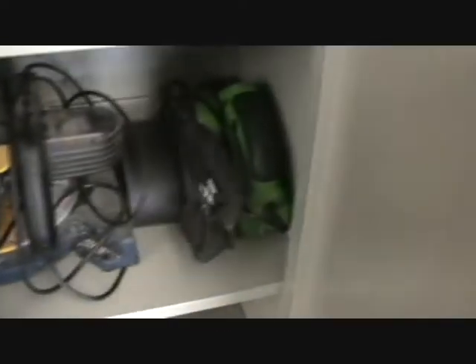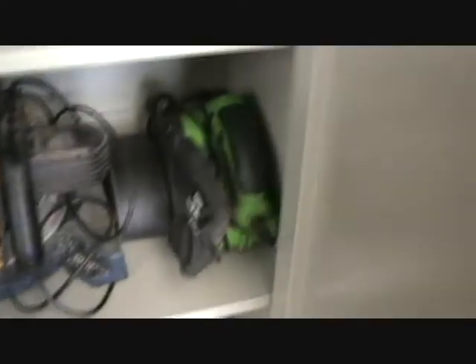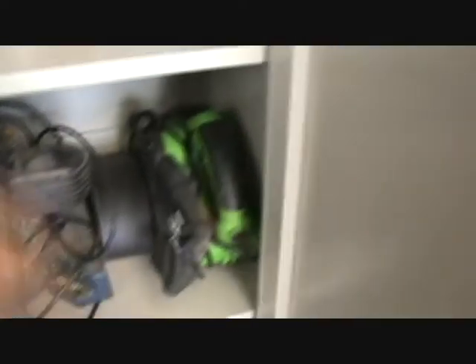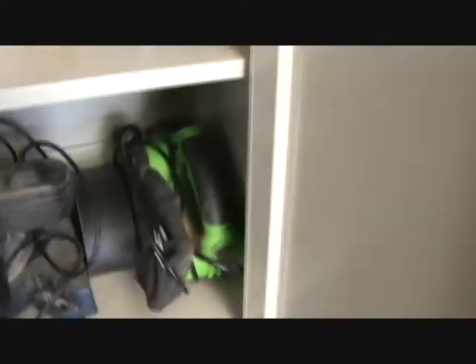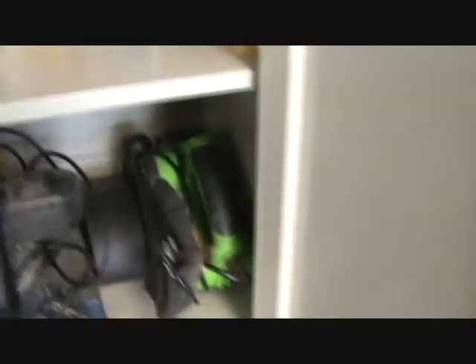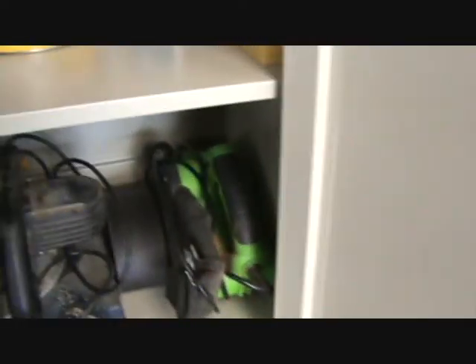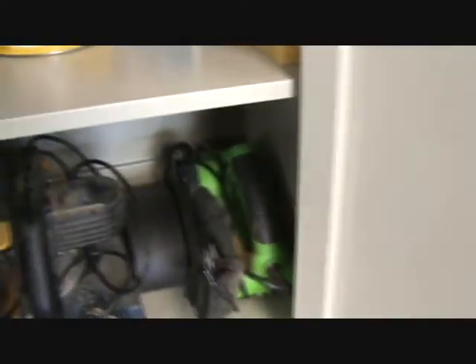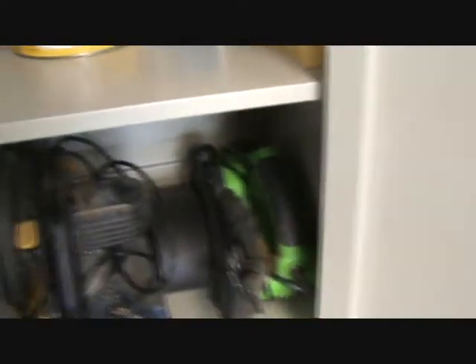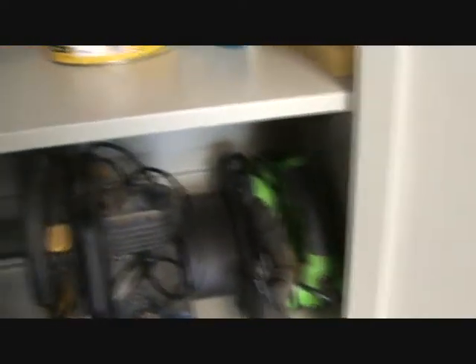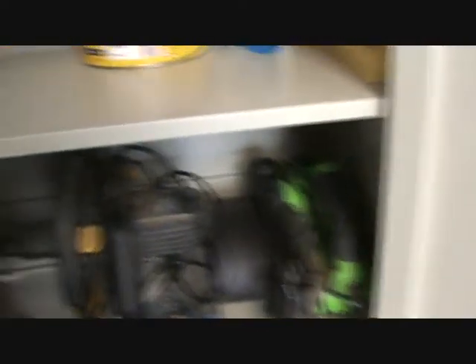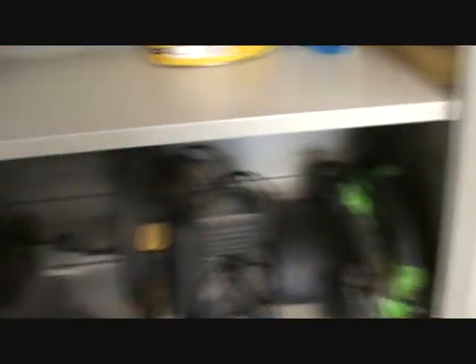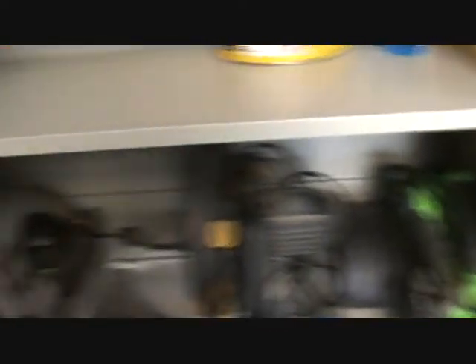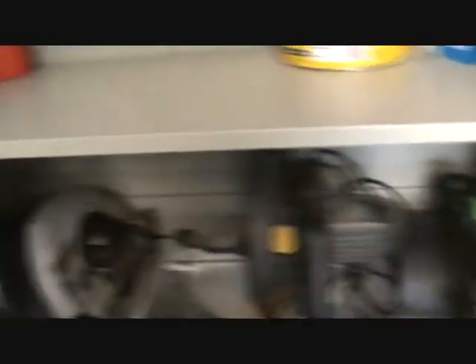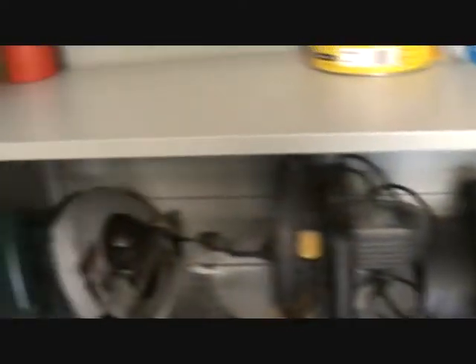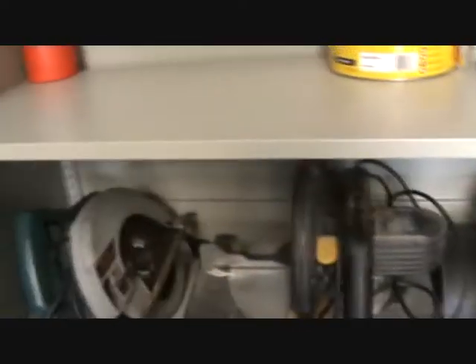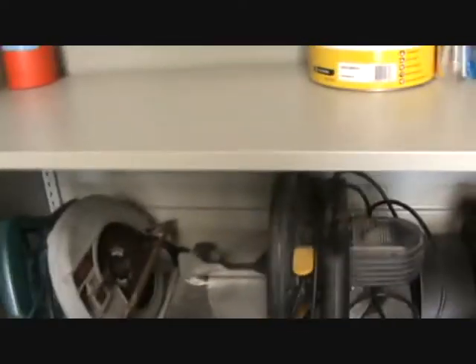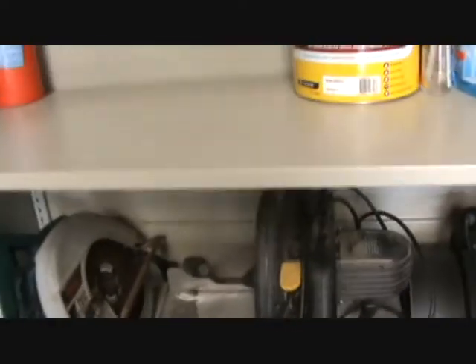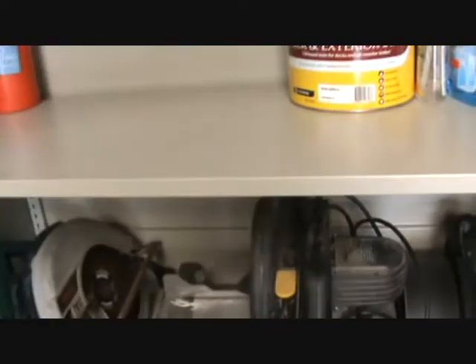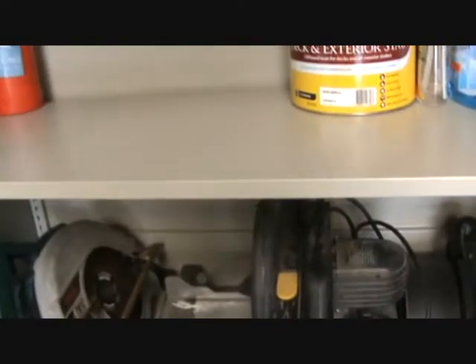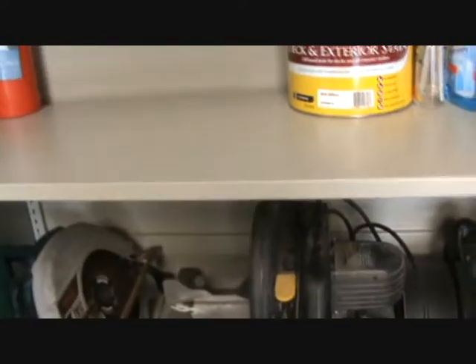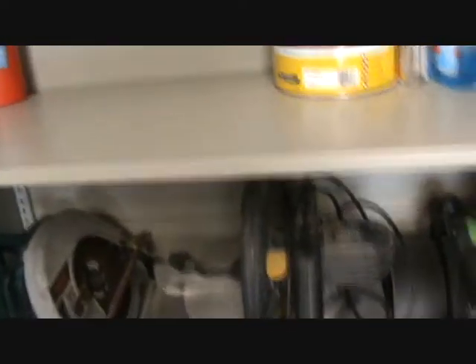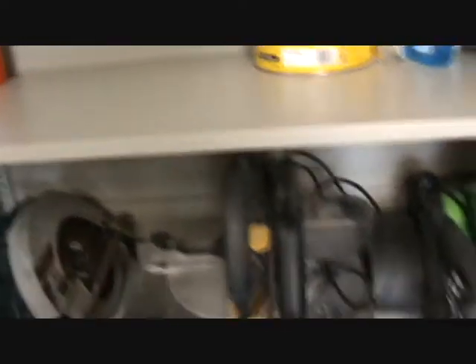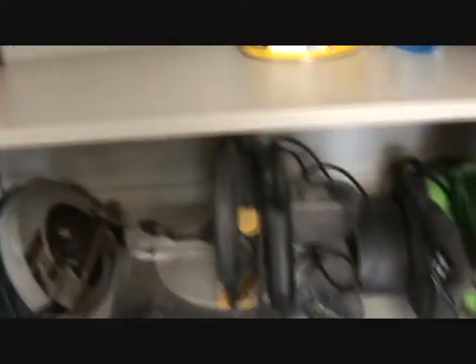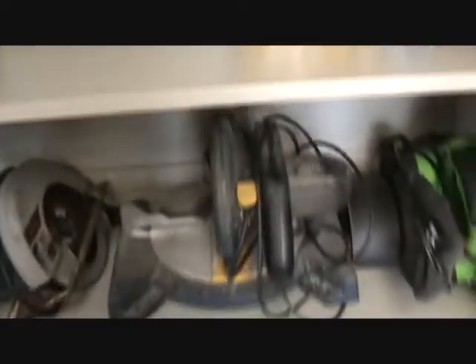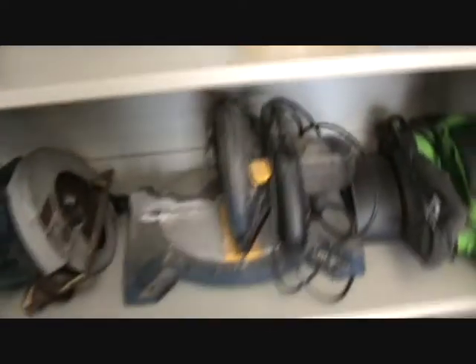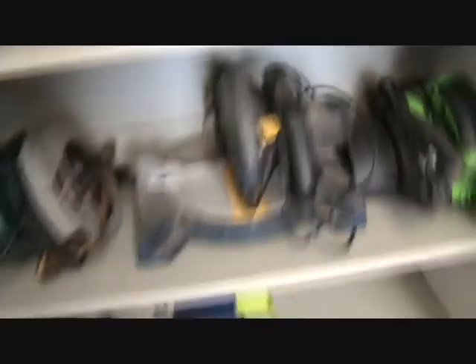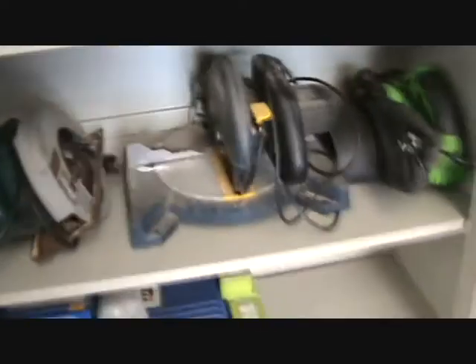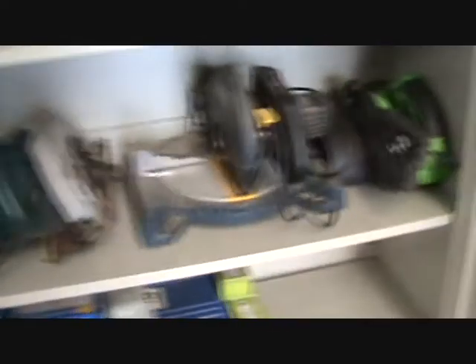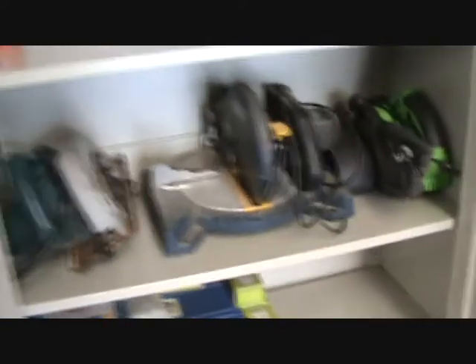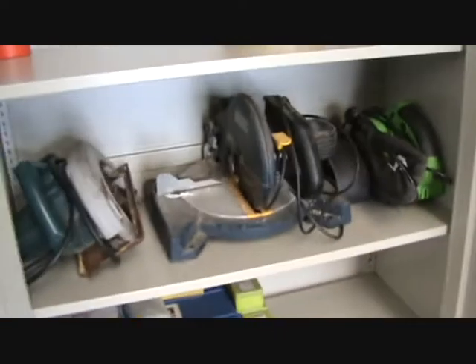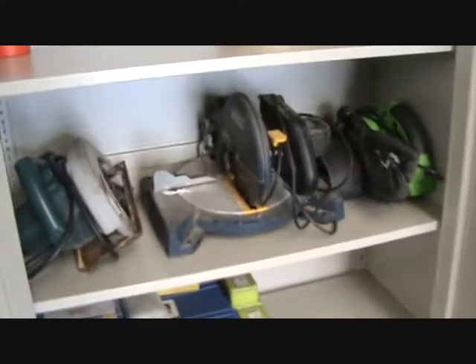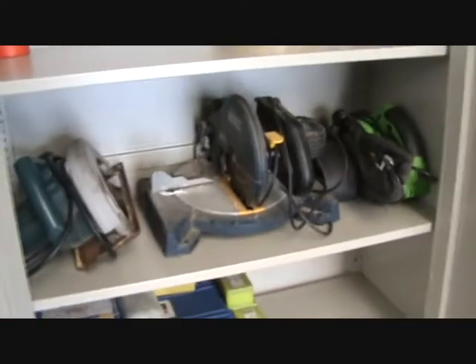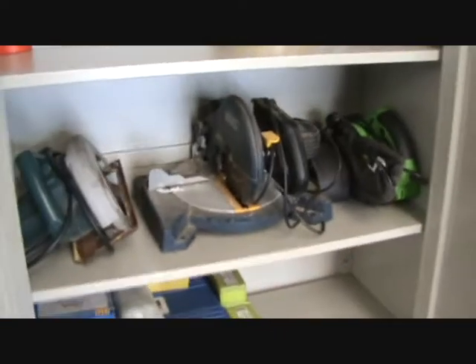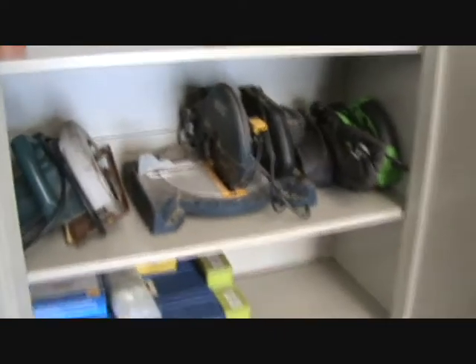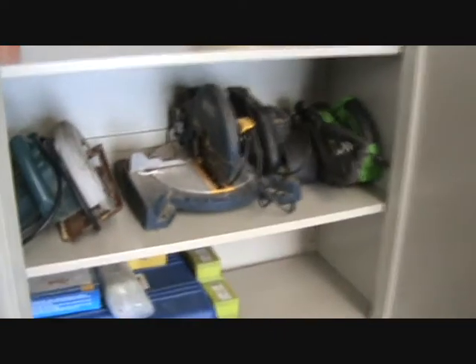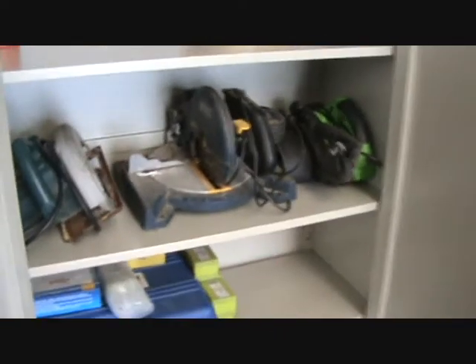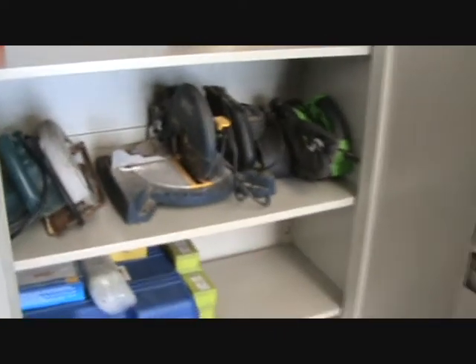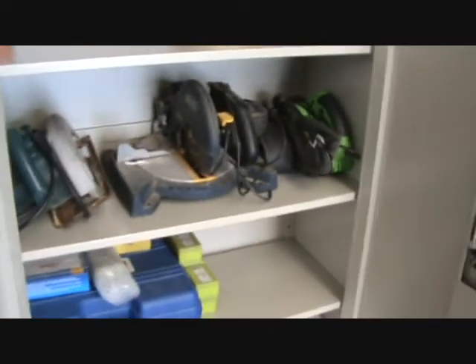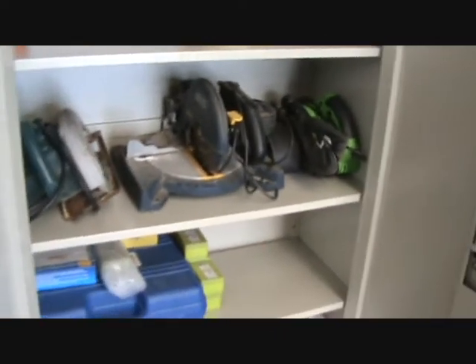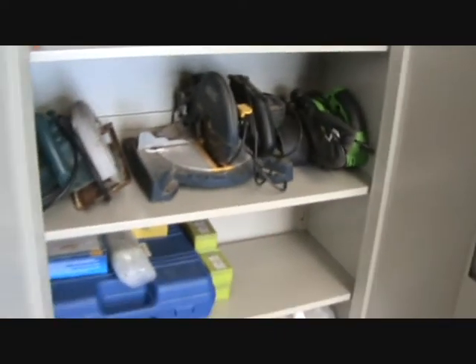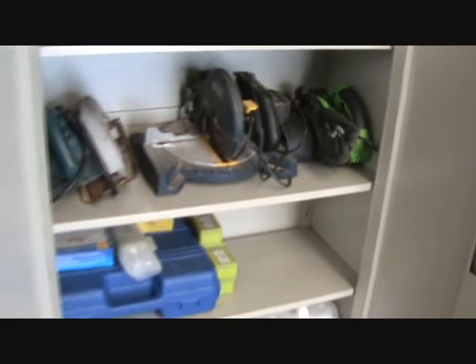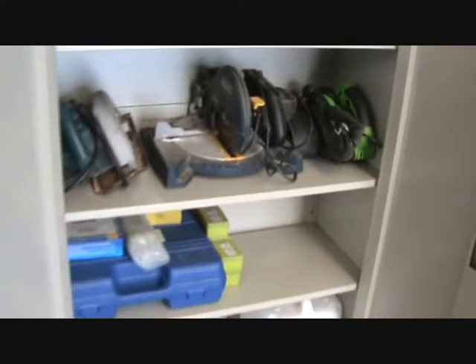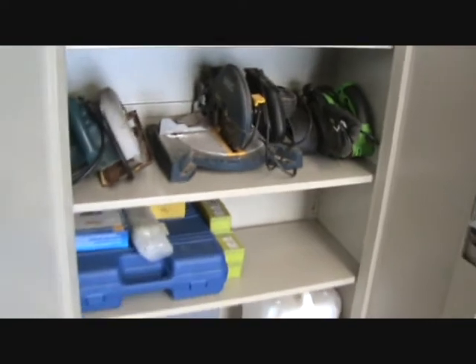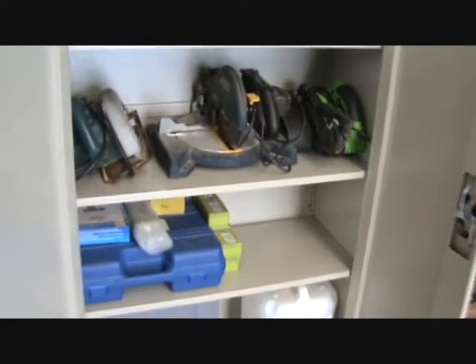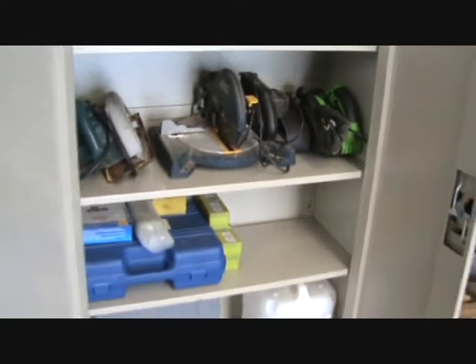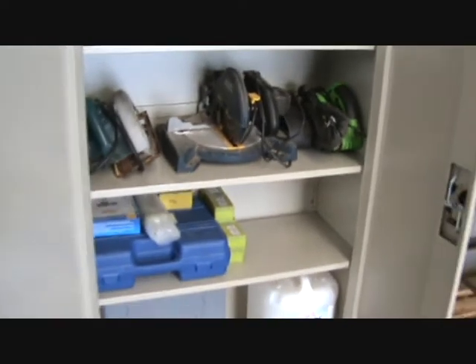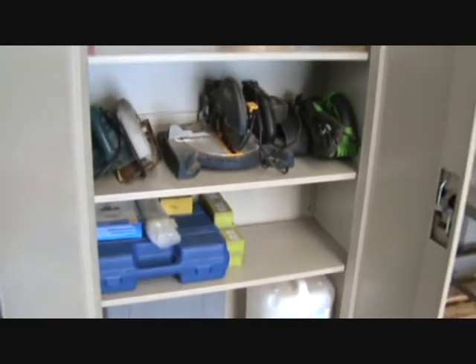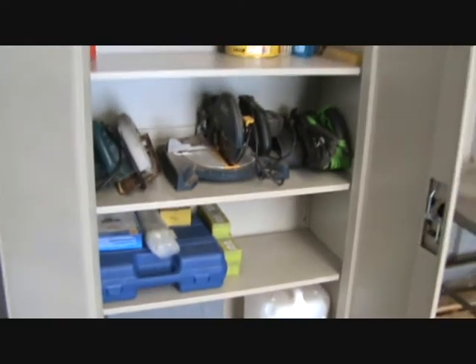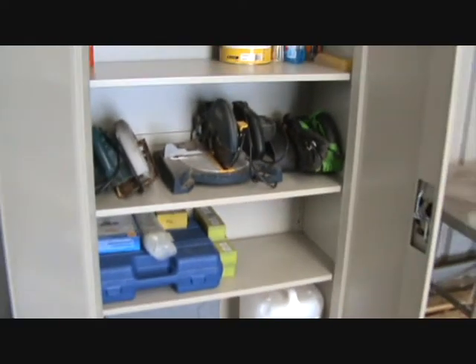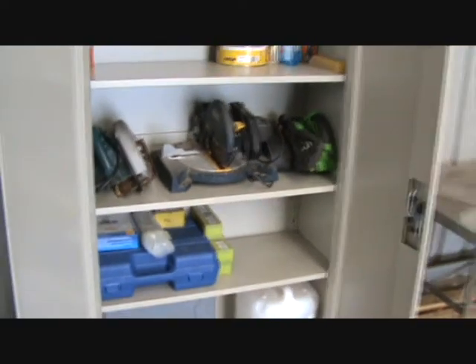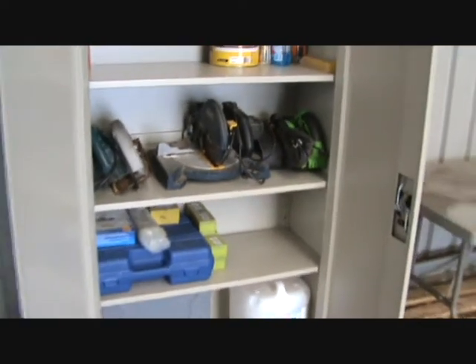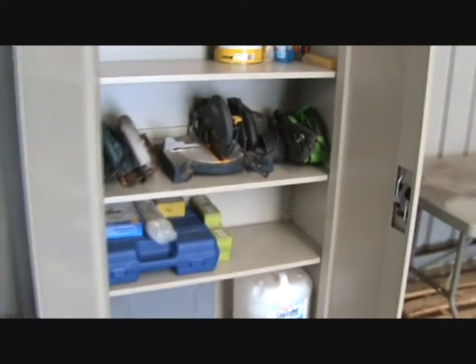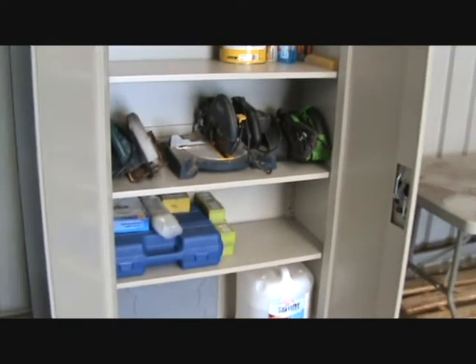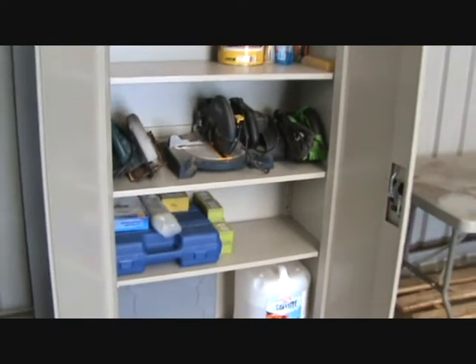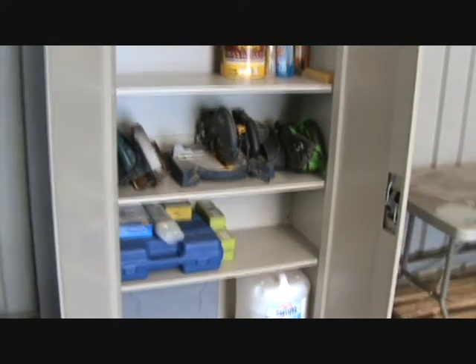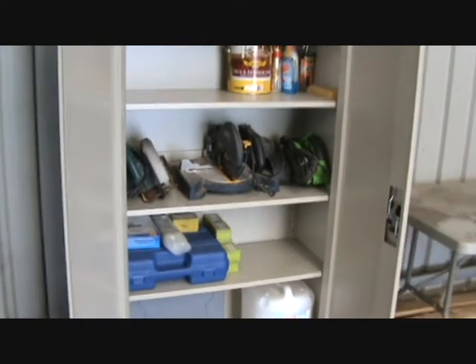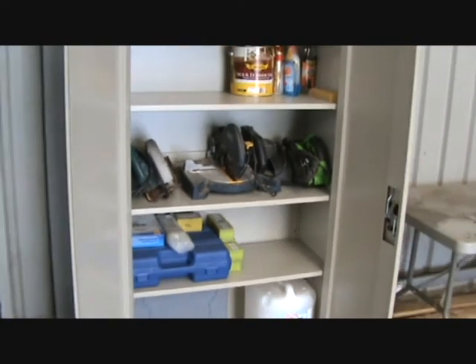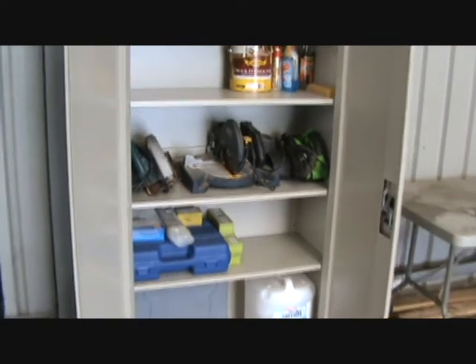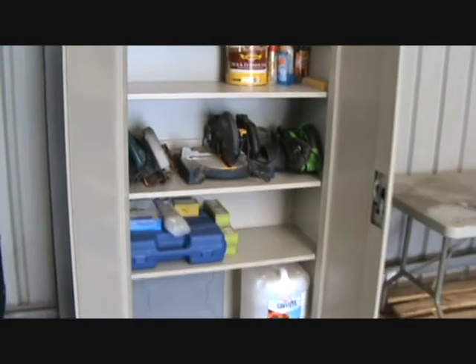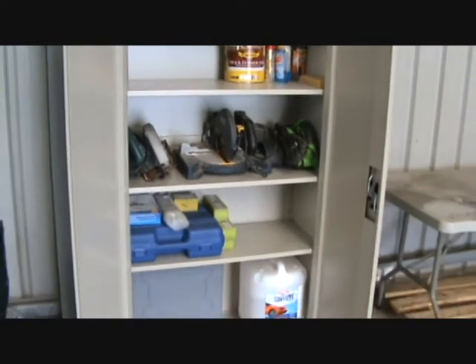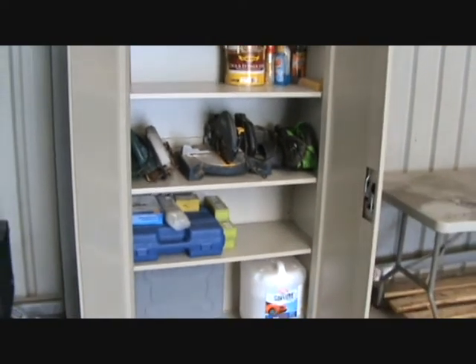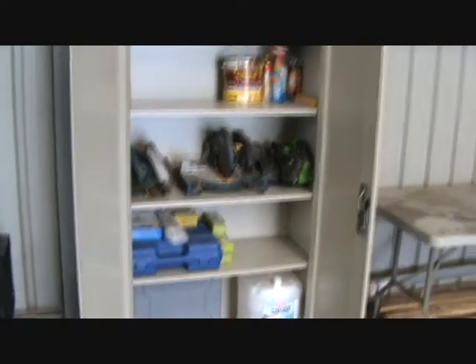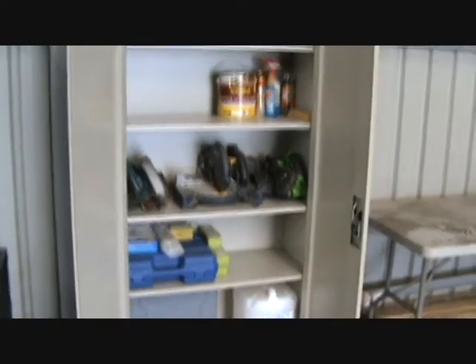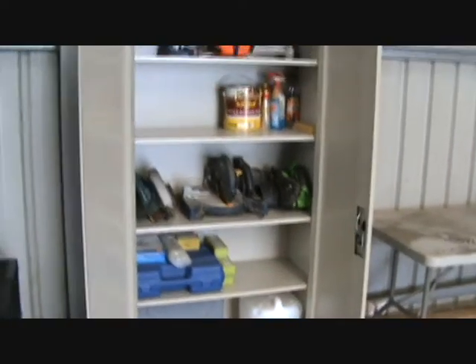You can see that's pretty sturdy. Carrying some of our heavy tools and equipment in there.